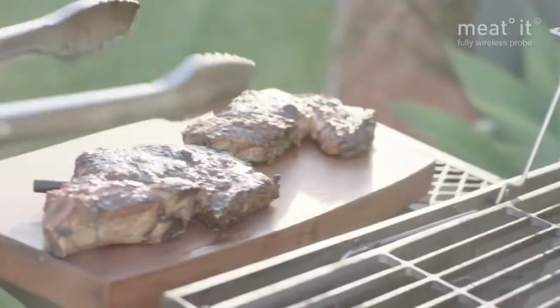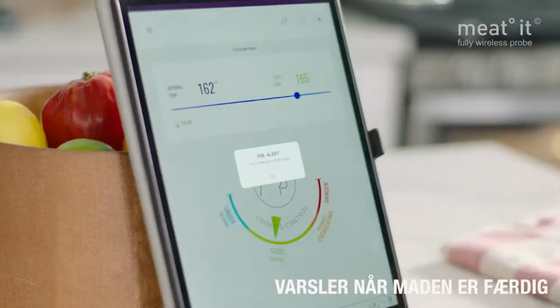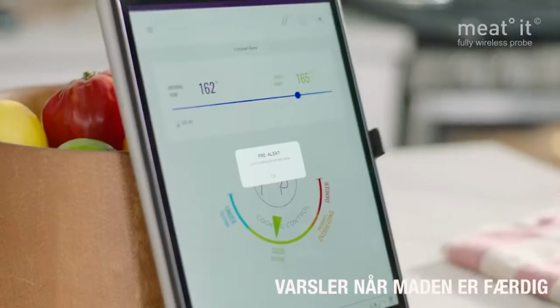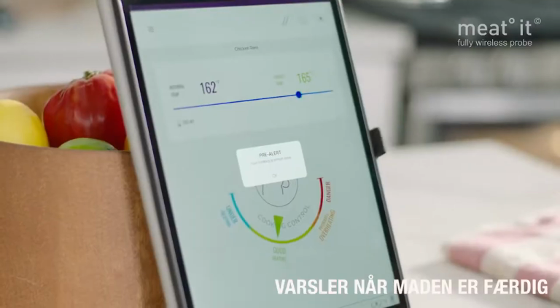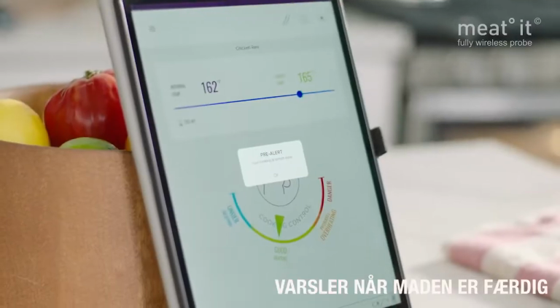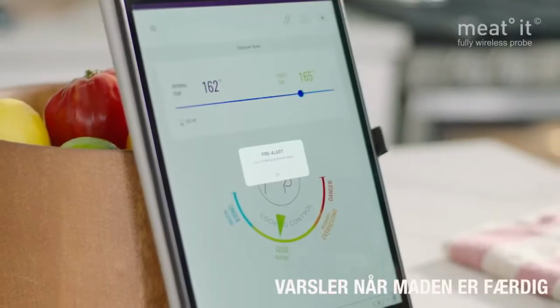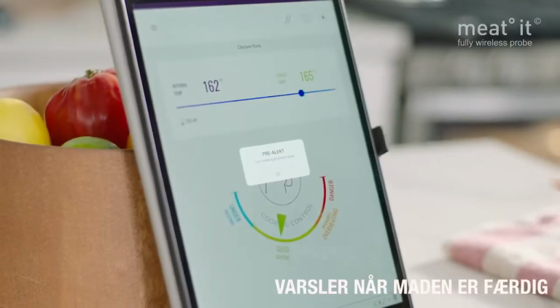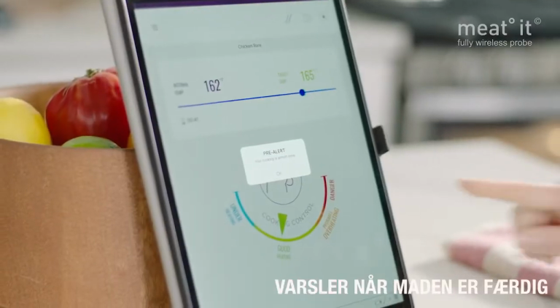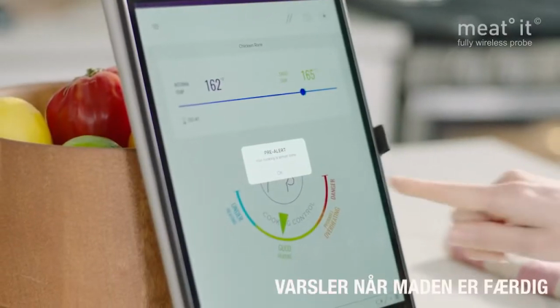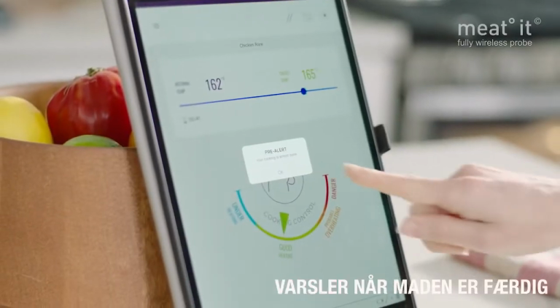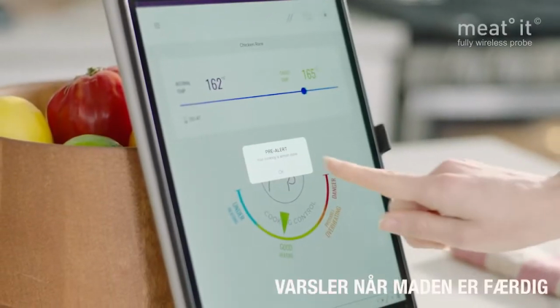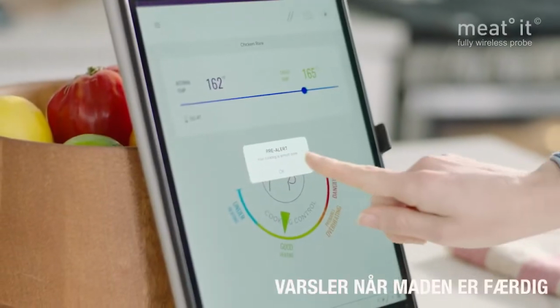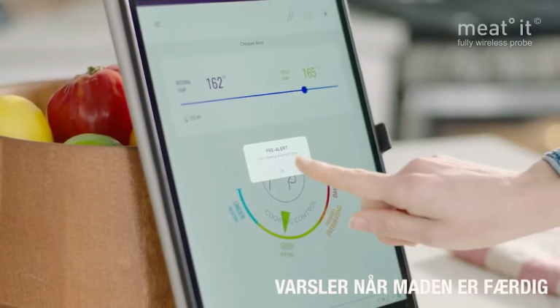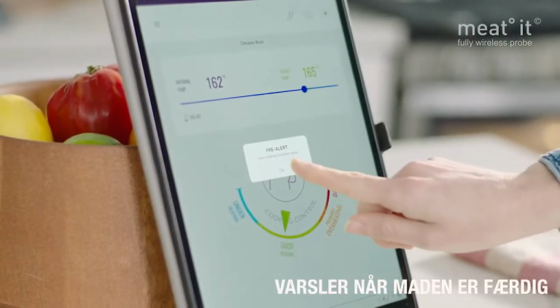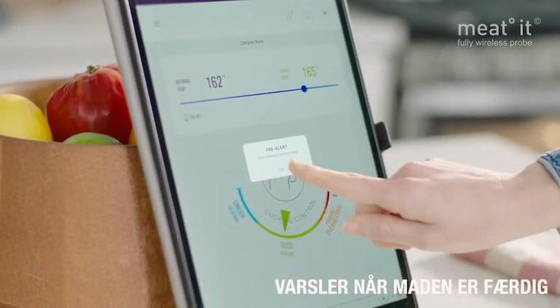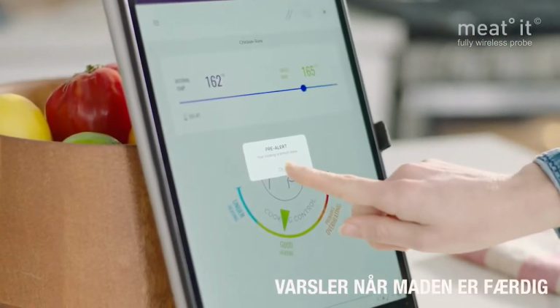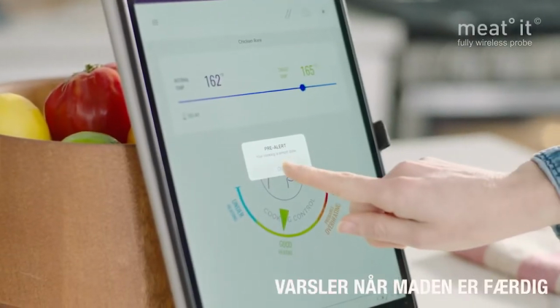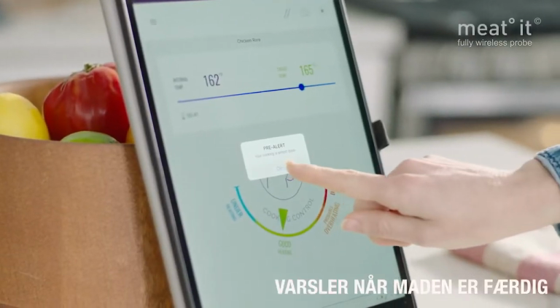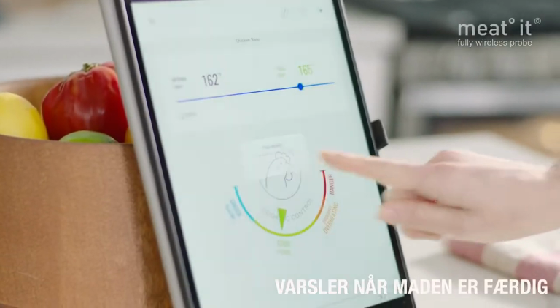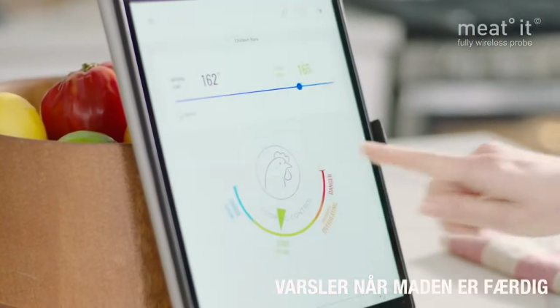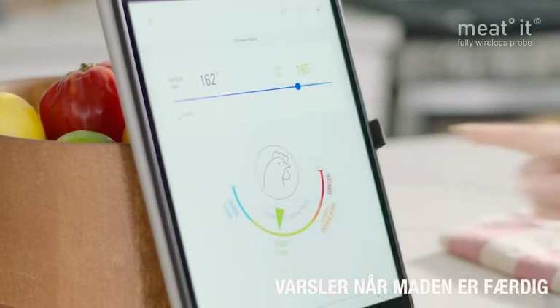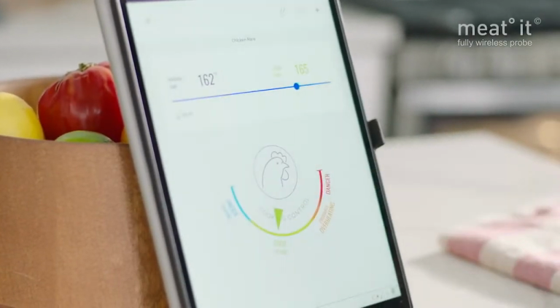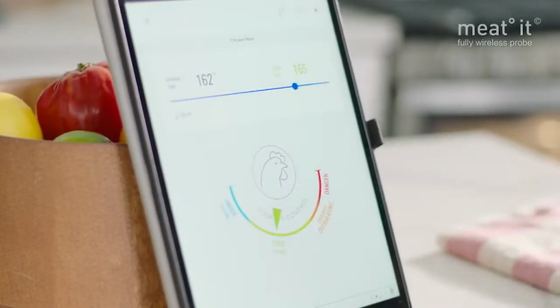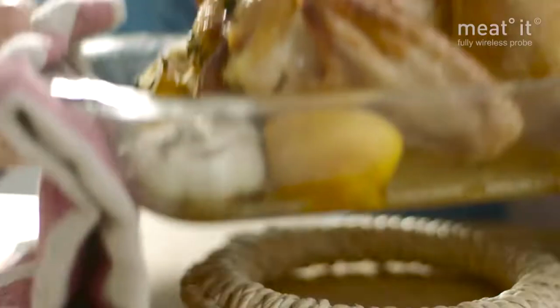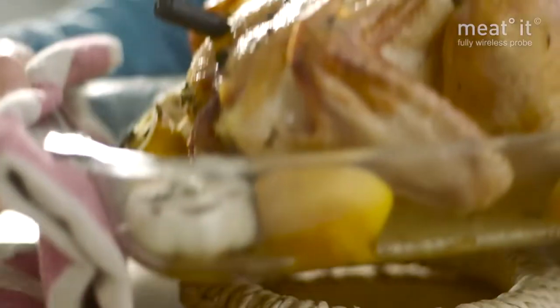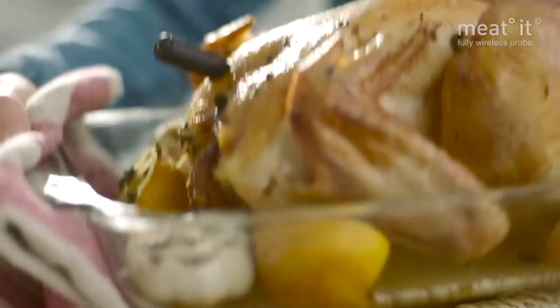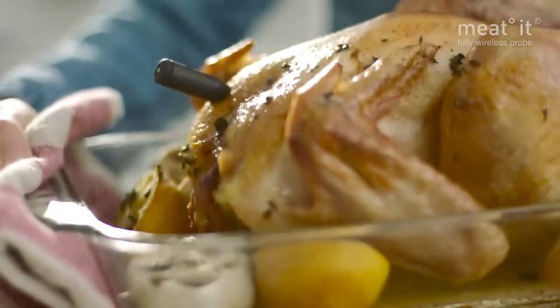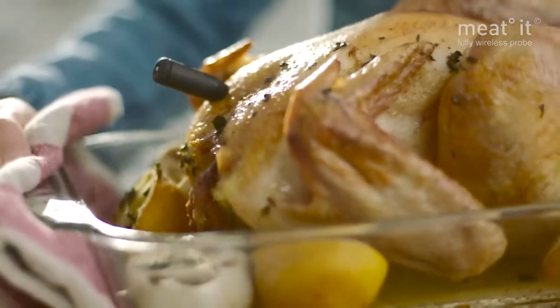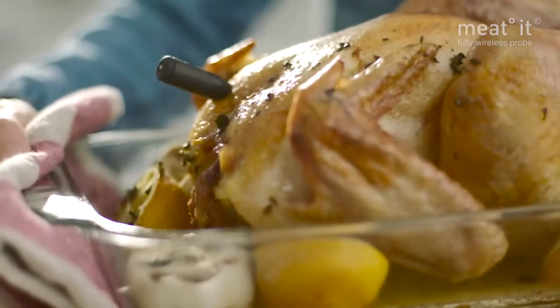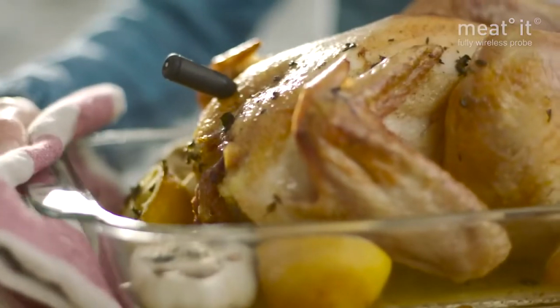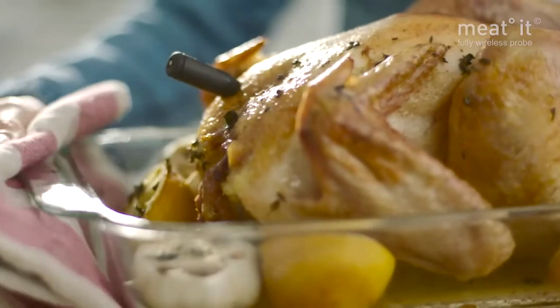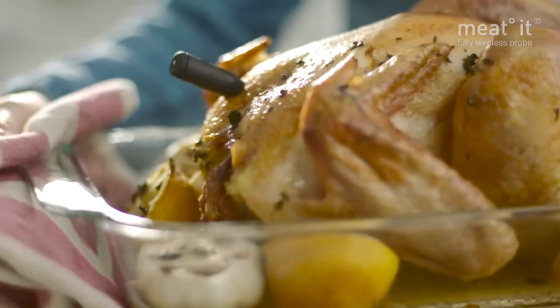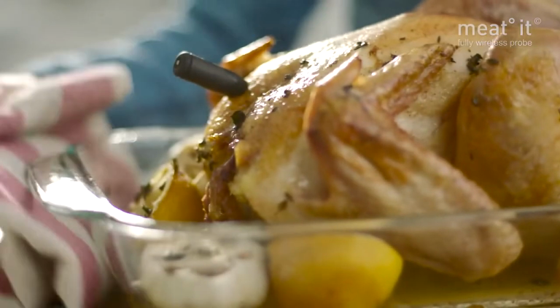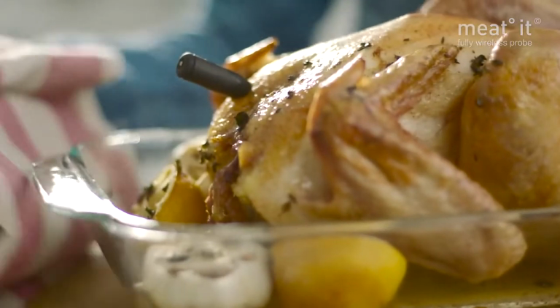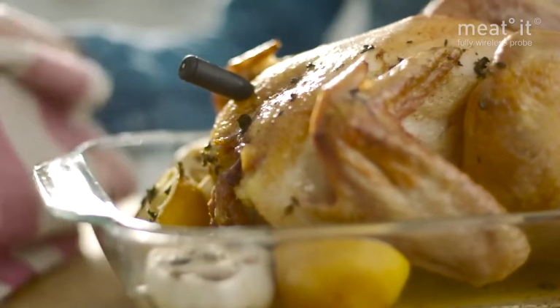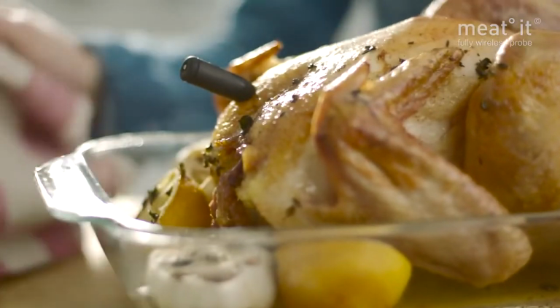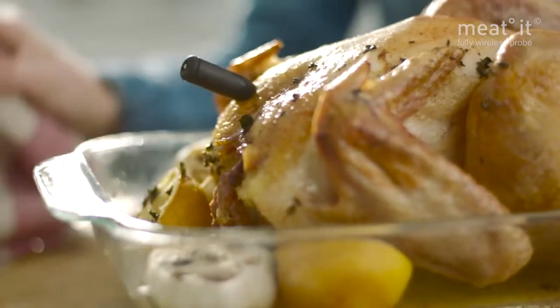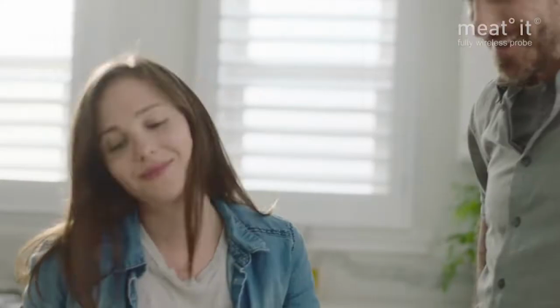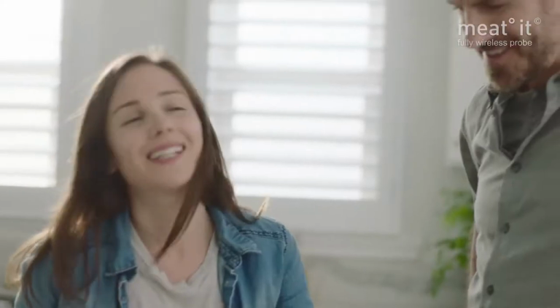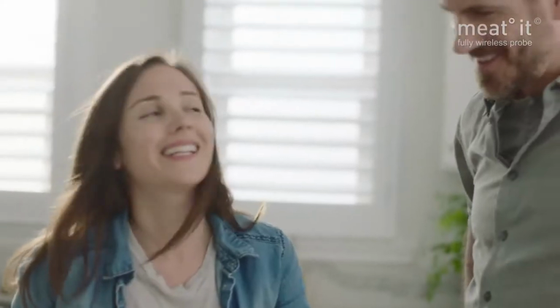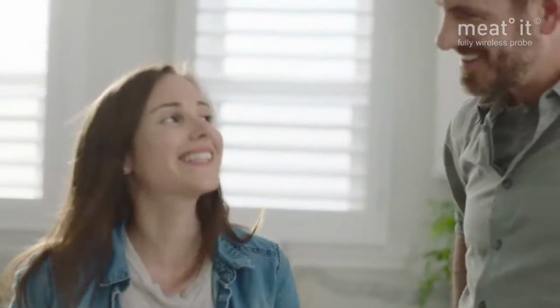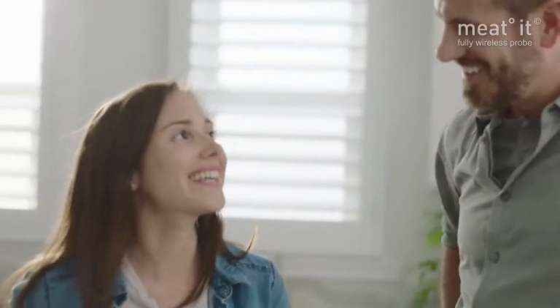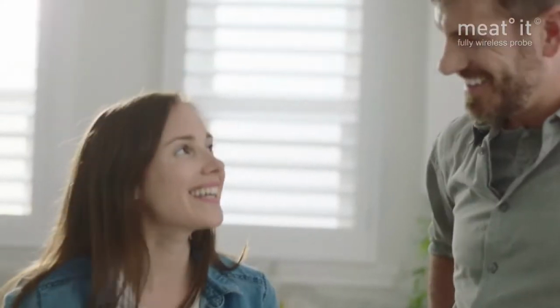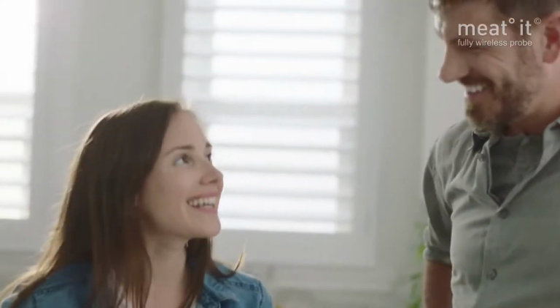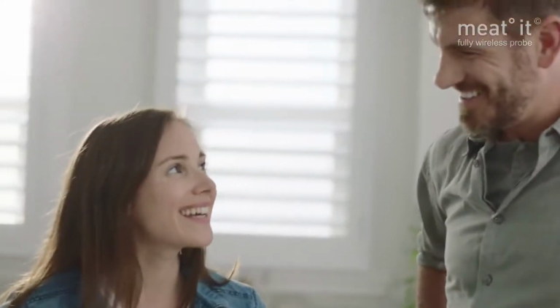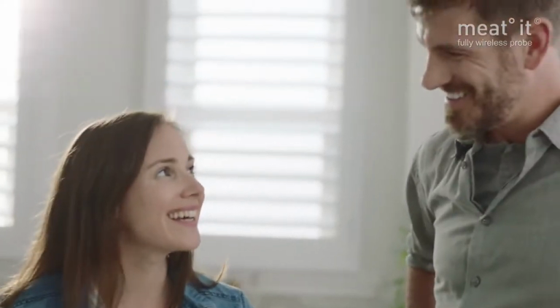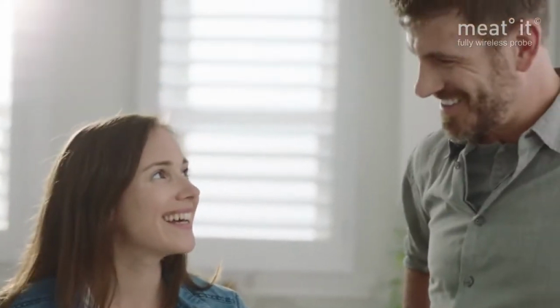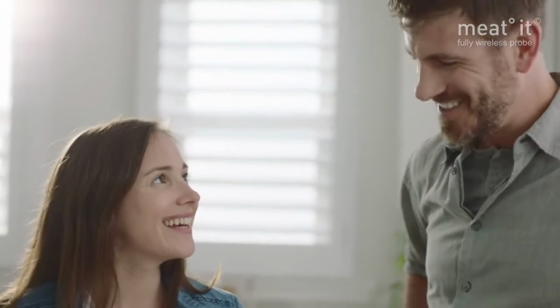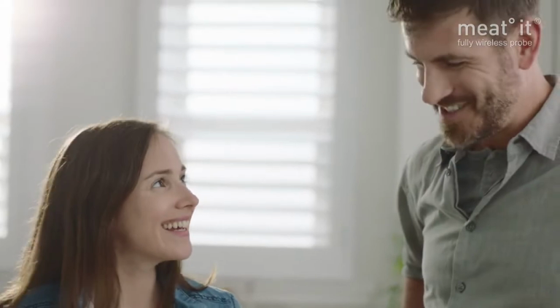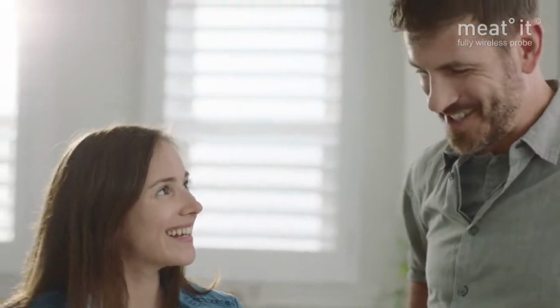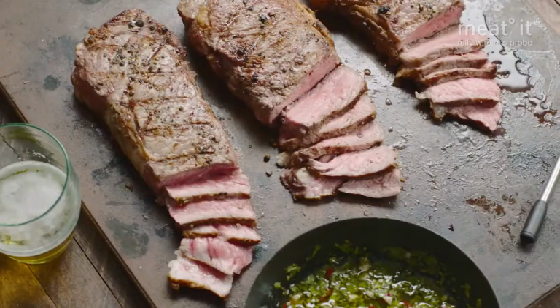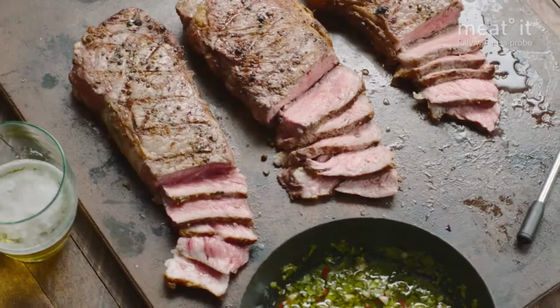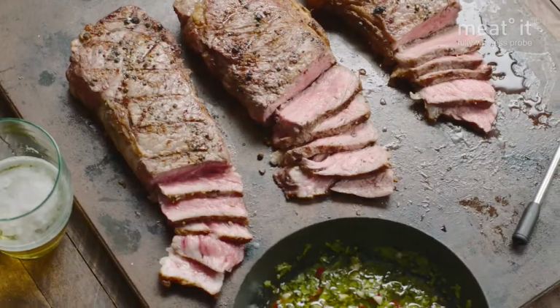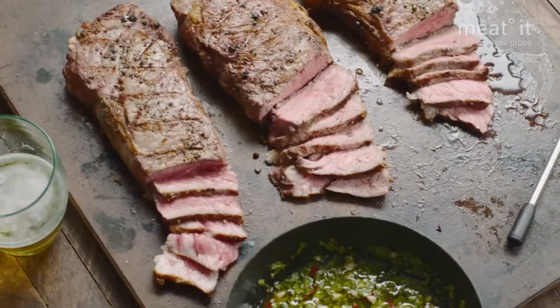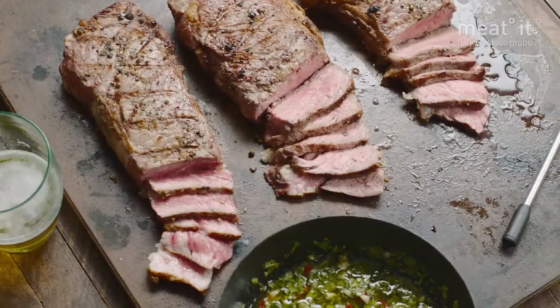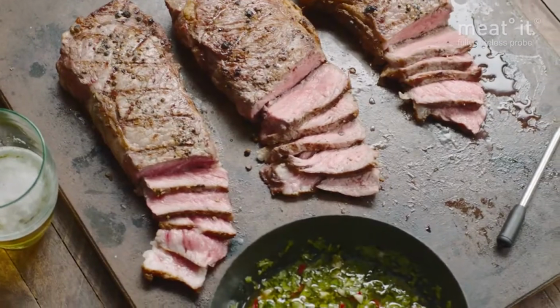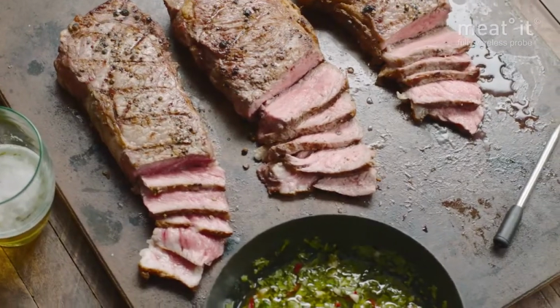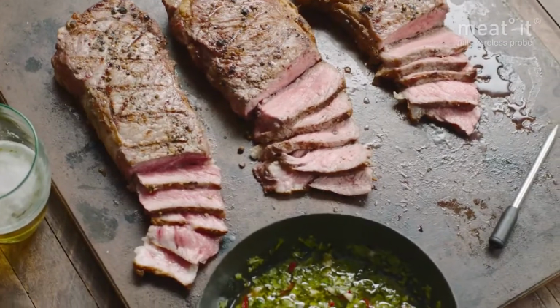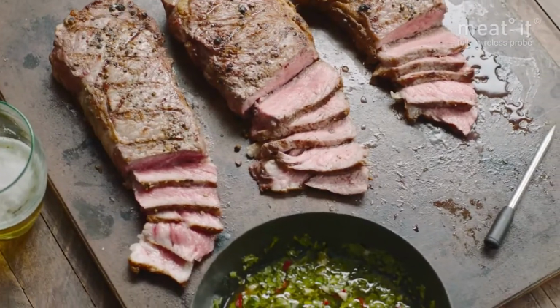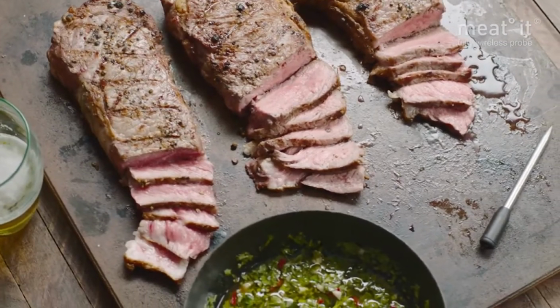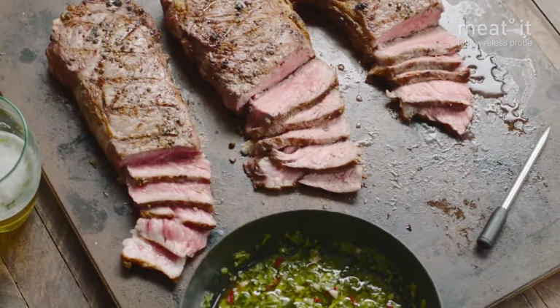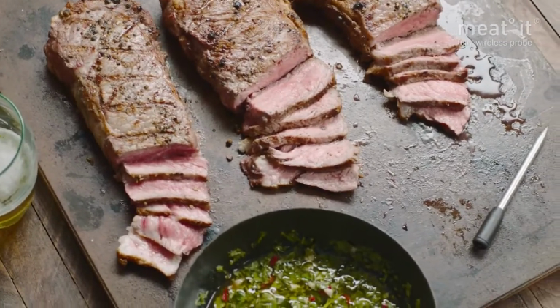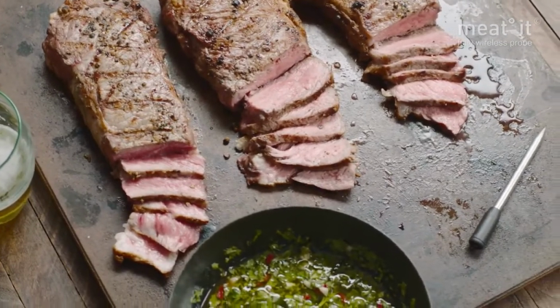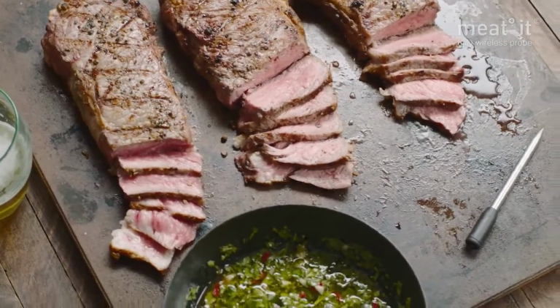The app will let you know exactly when your dish is done, which means perfect results every time, regardless of your level of skill or what you are cooking.